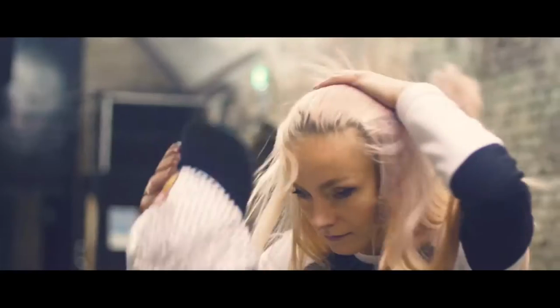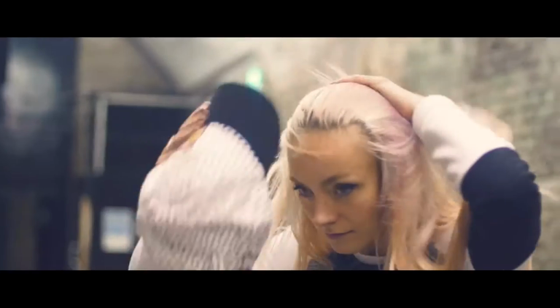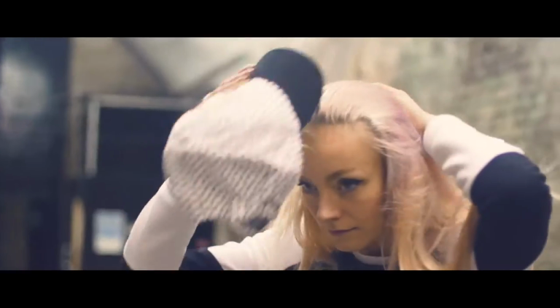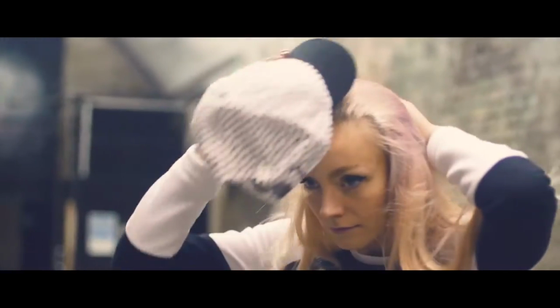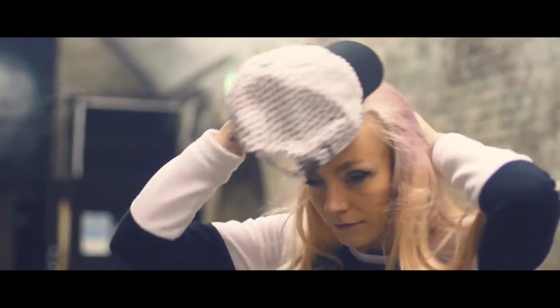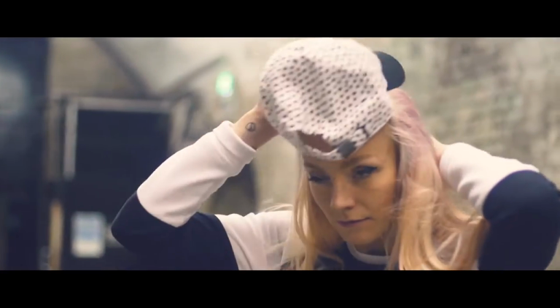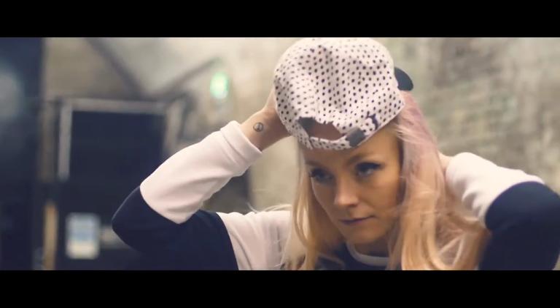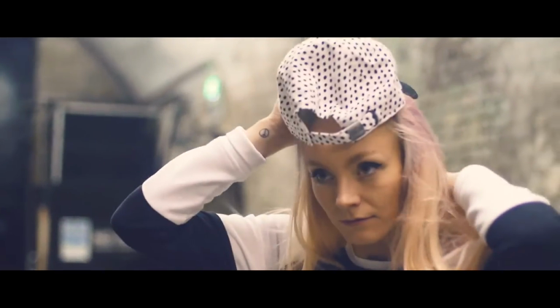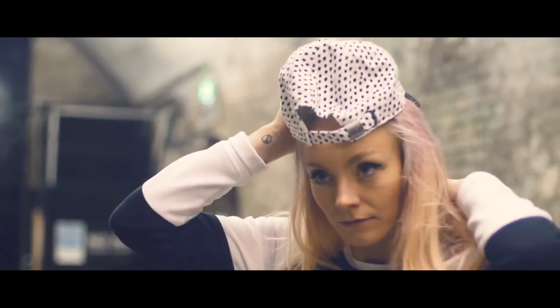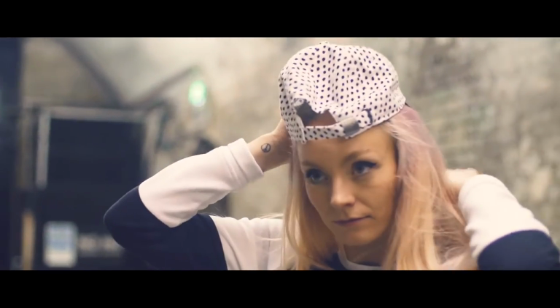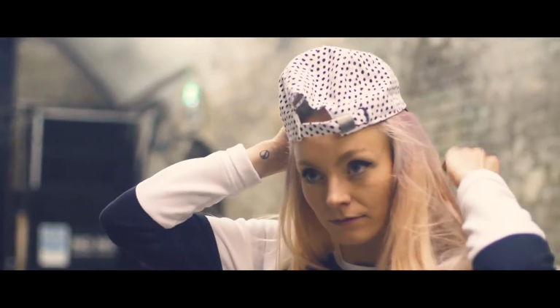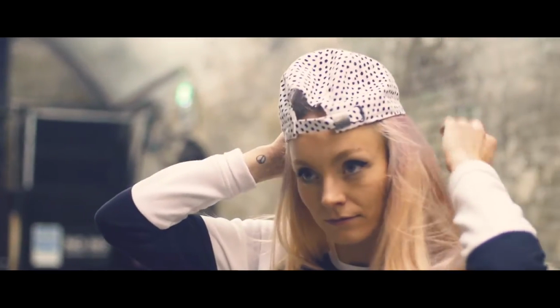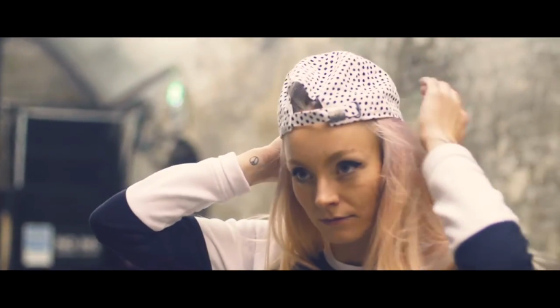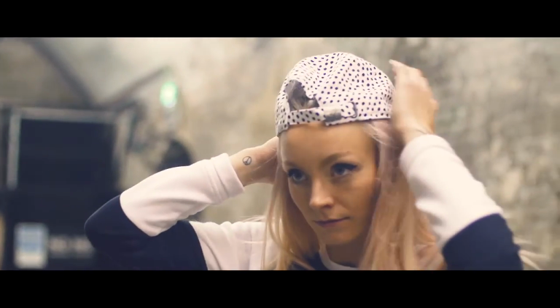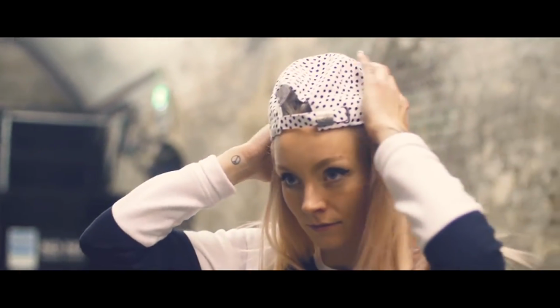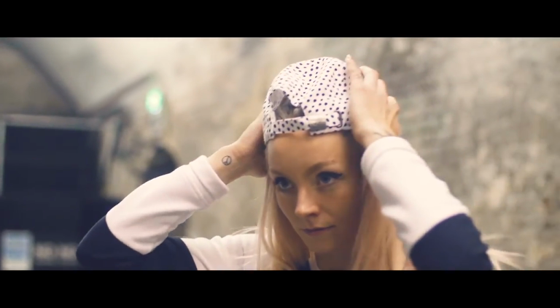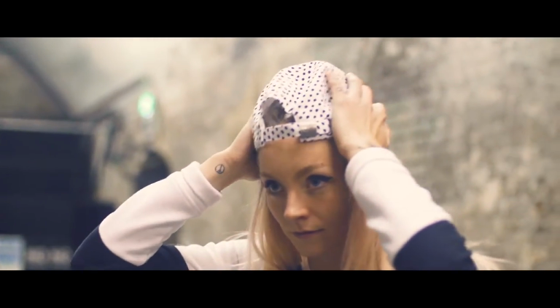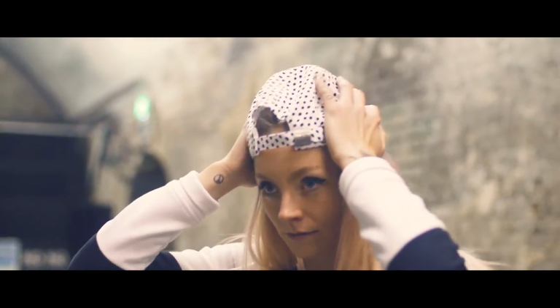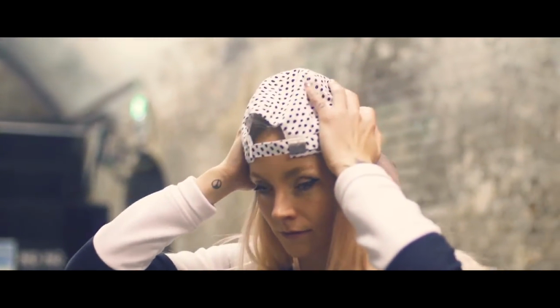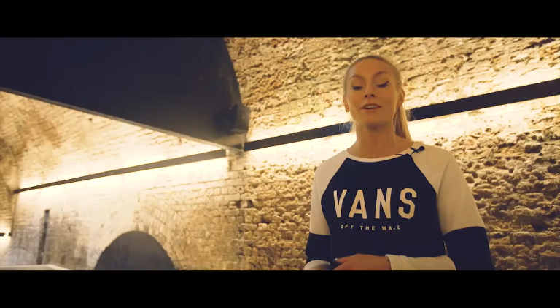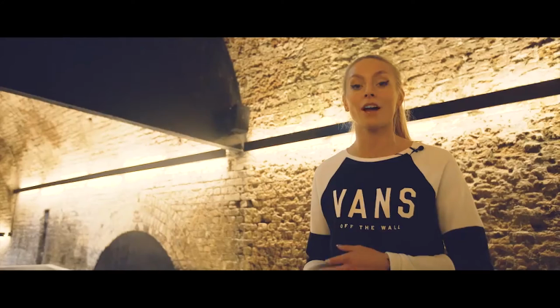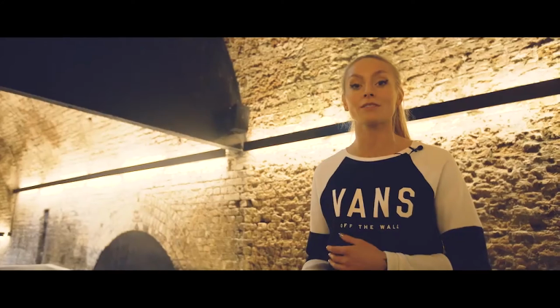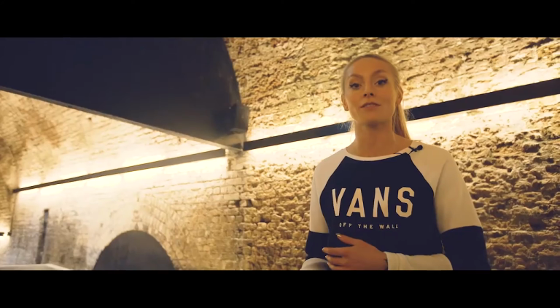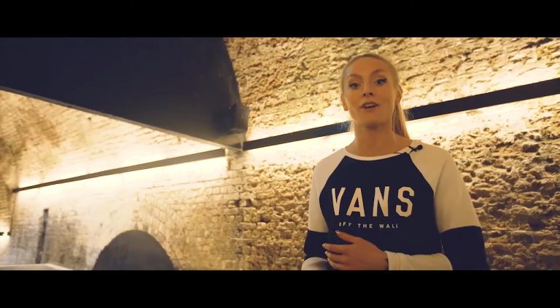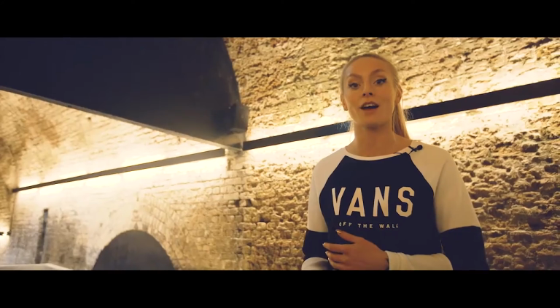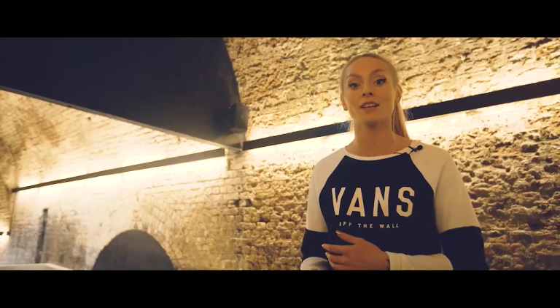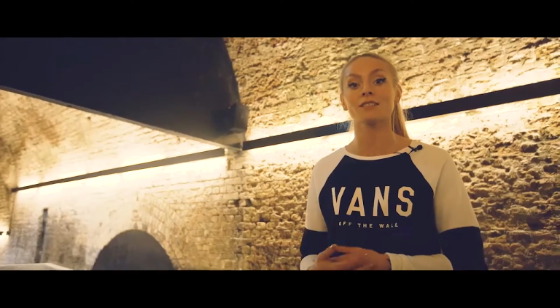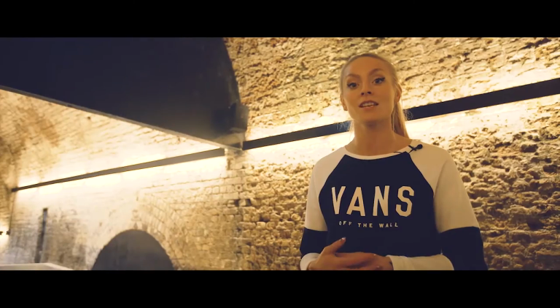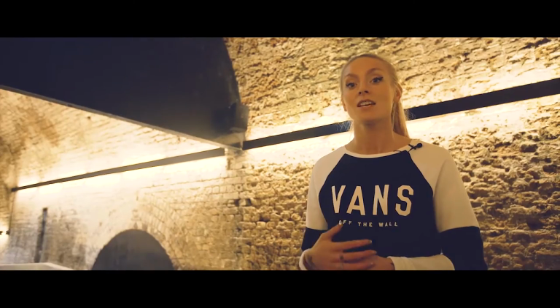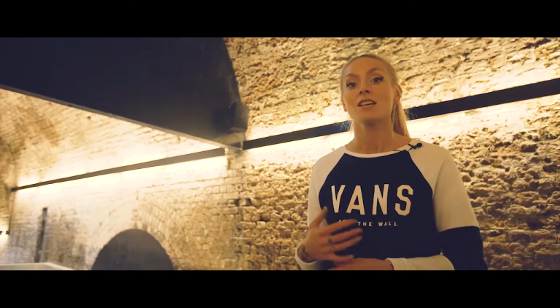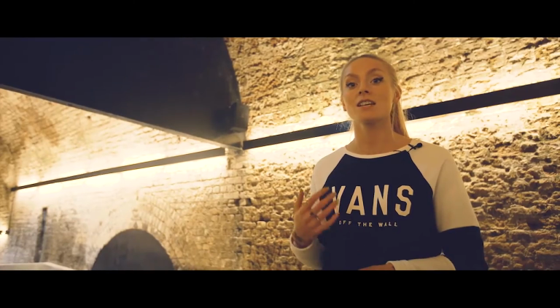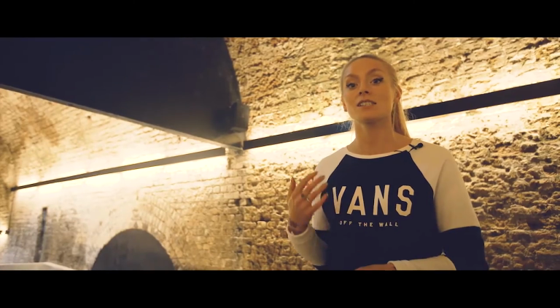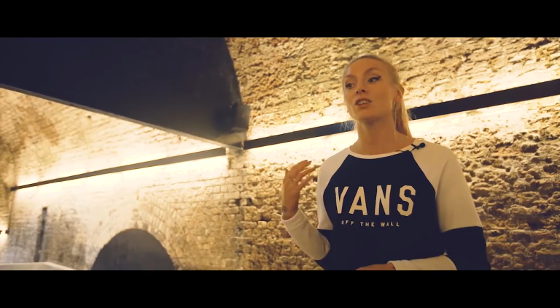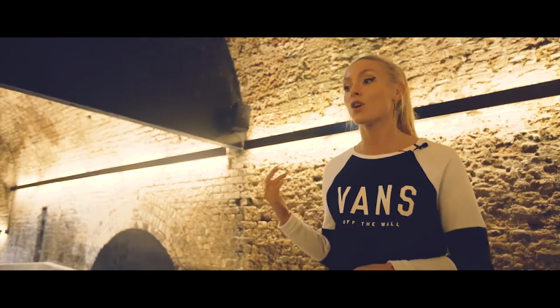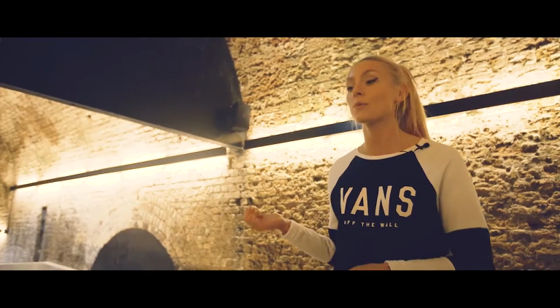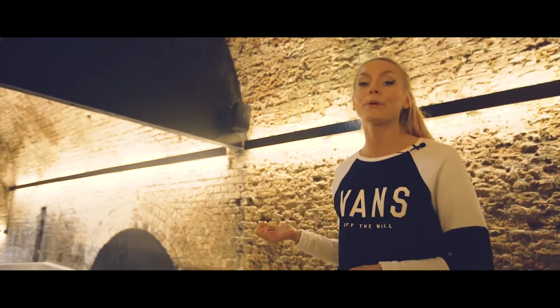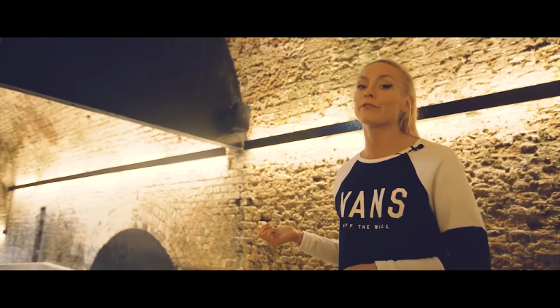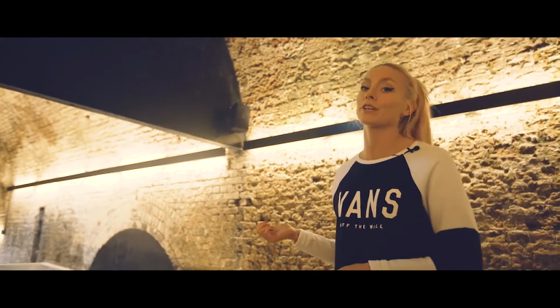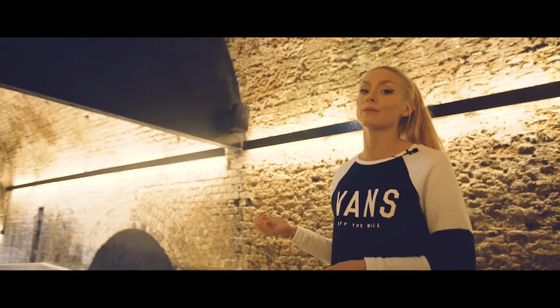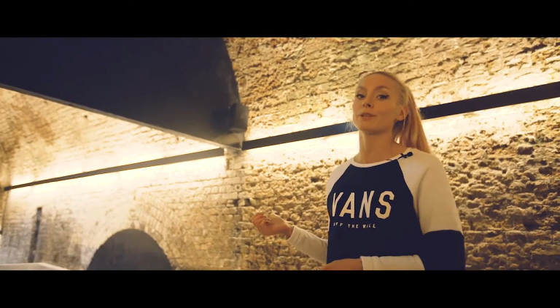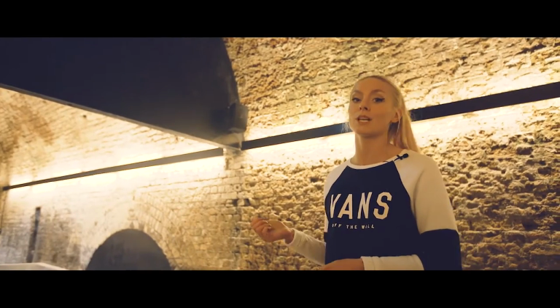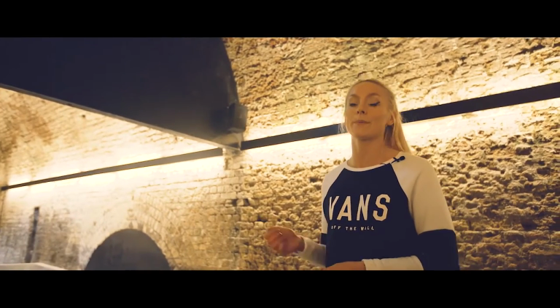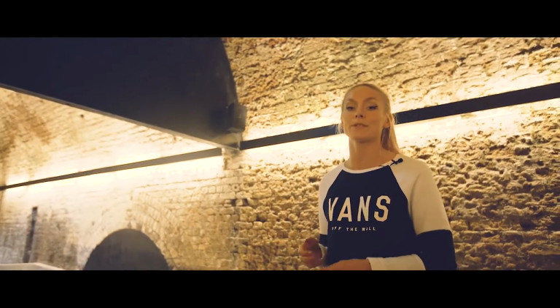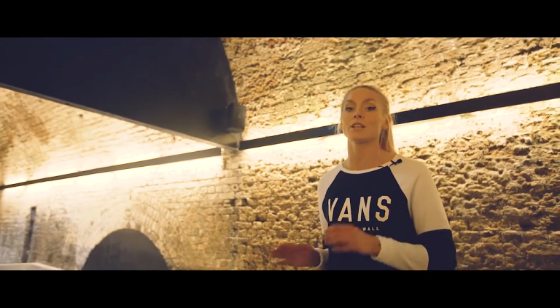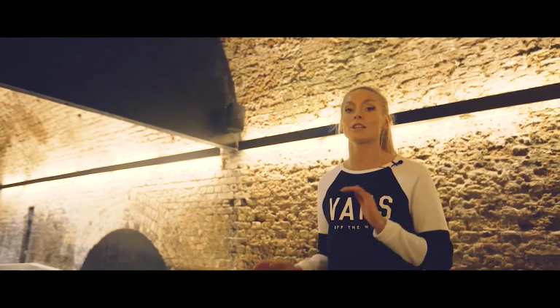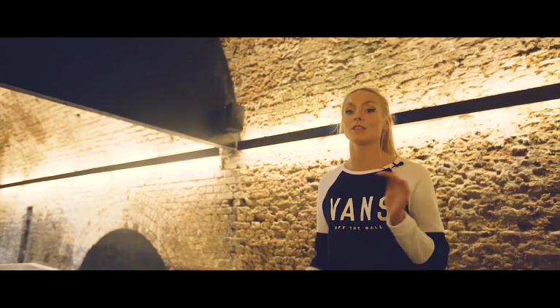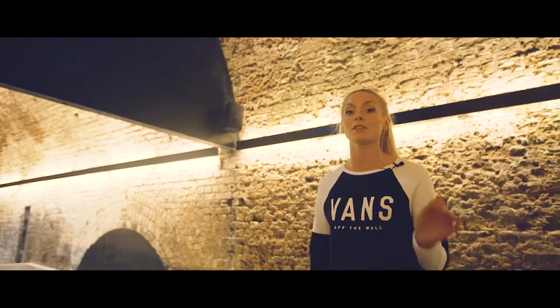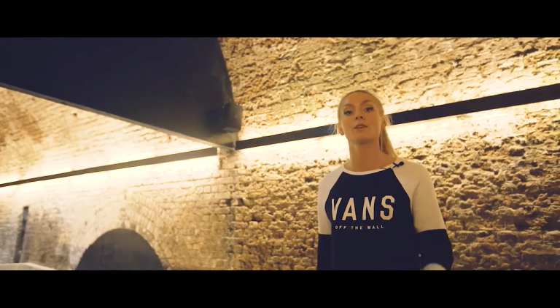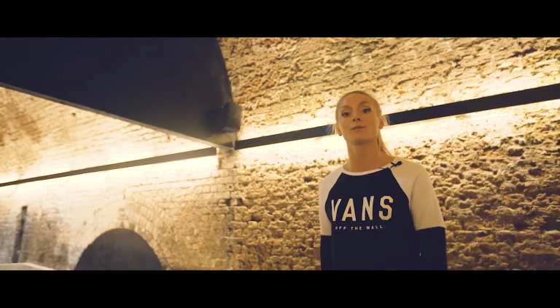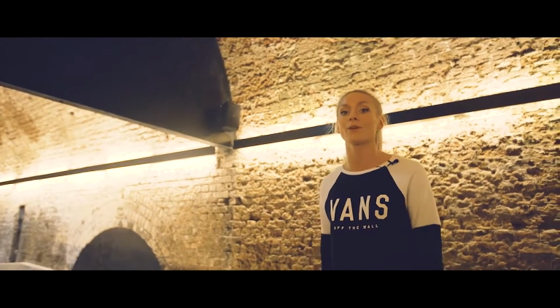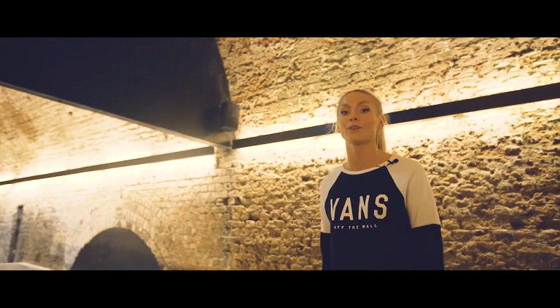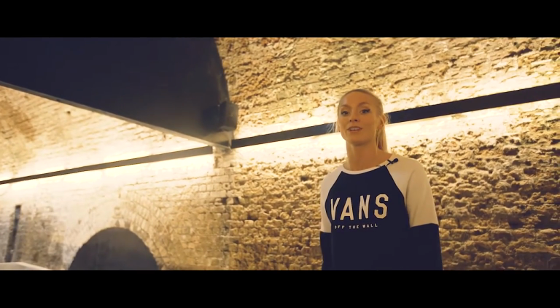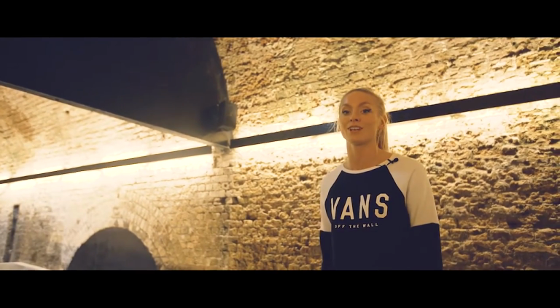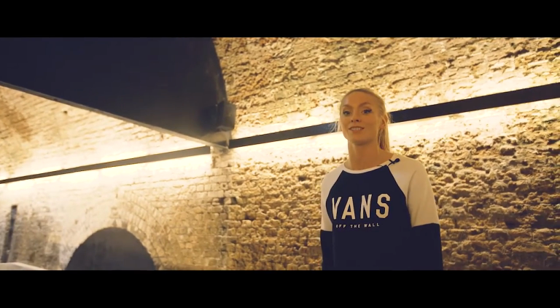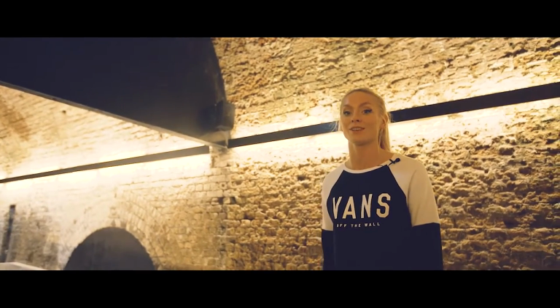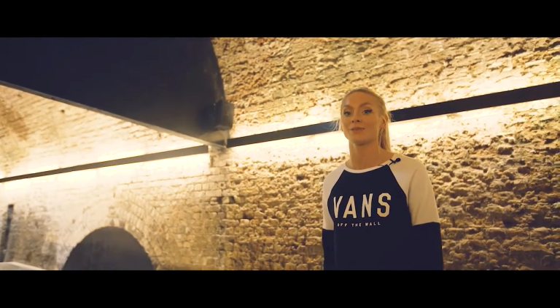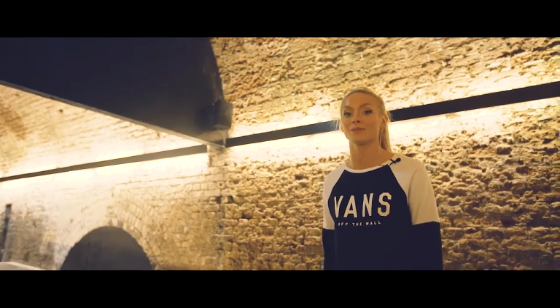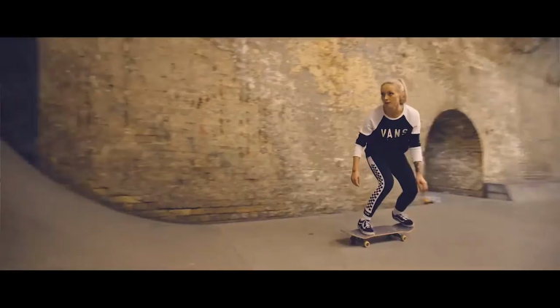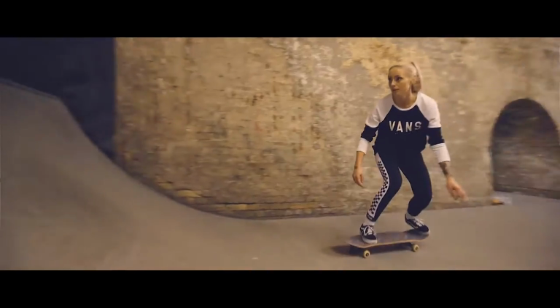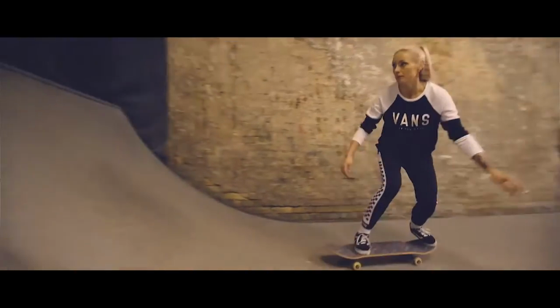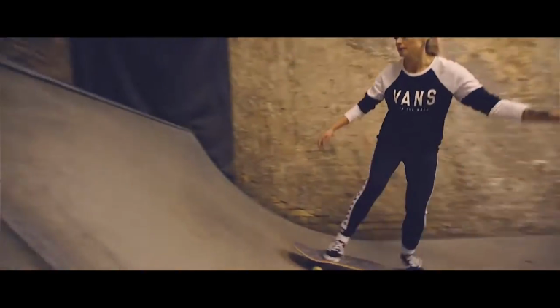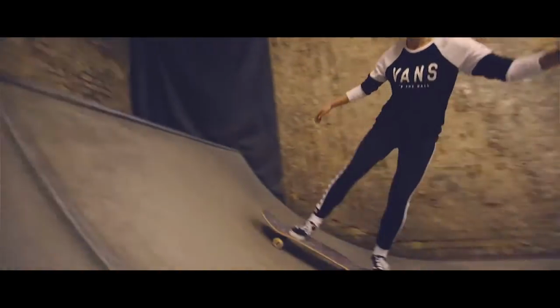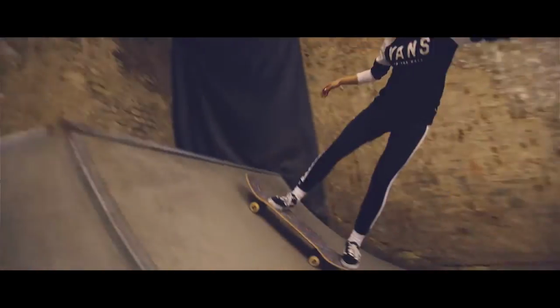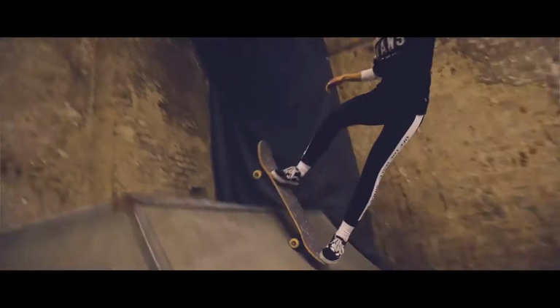Hi, my name's Stephanie Nerding. I'm going to show you around House of Vans. It's a non-profit community project and there's loads going on here, so let's check it out.